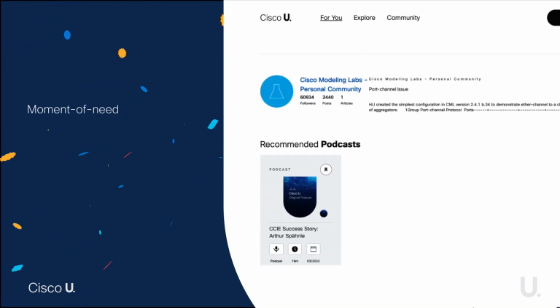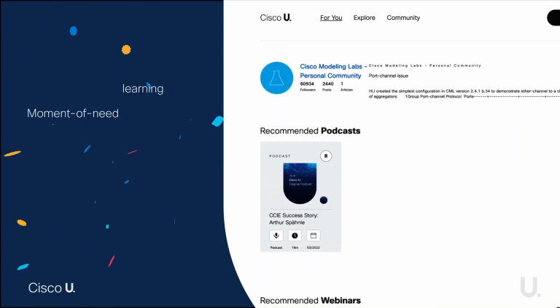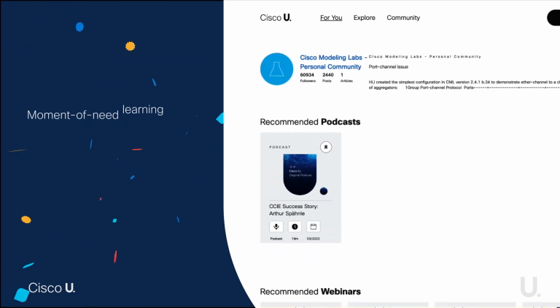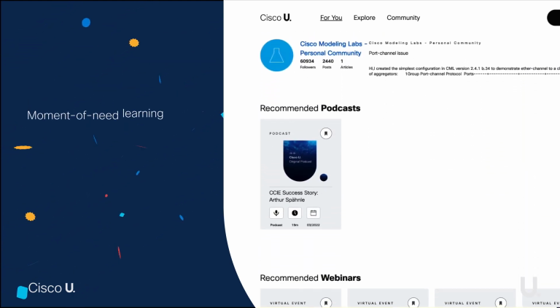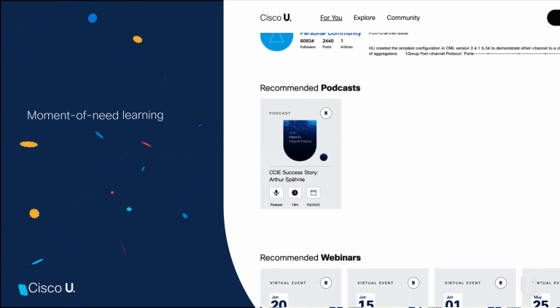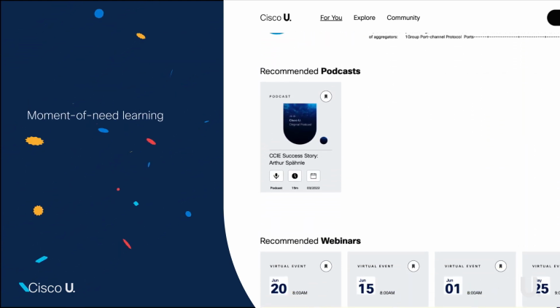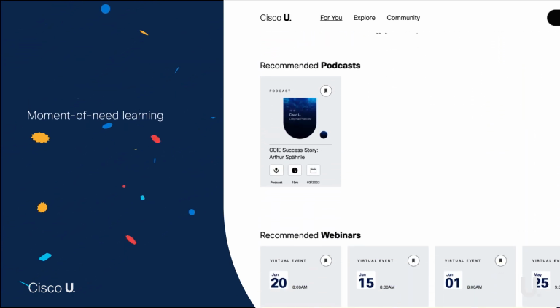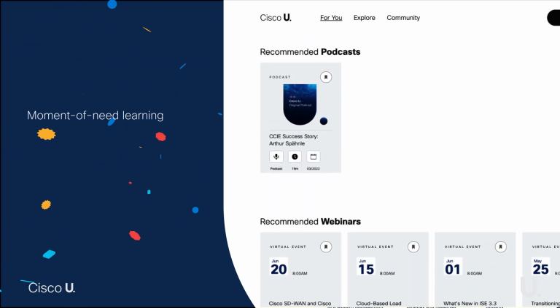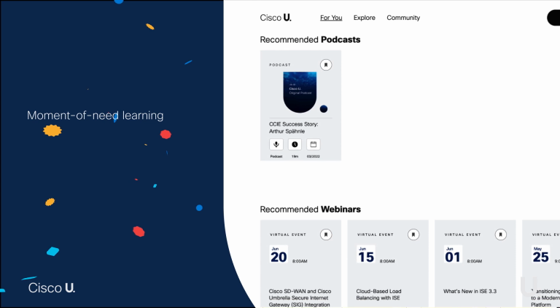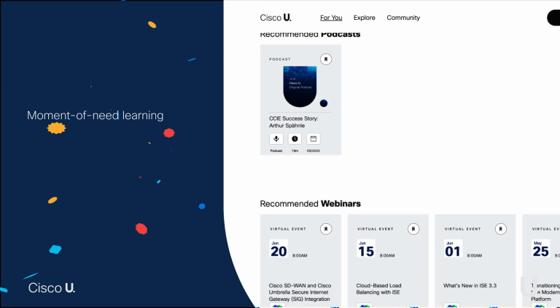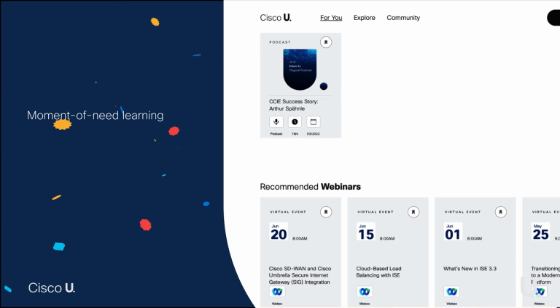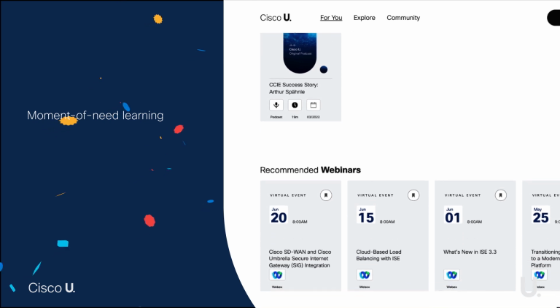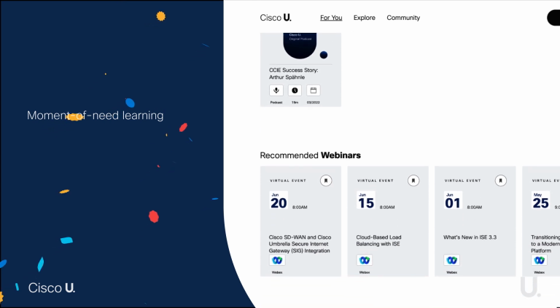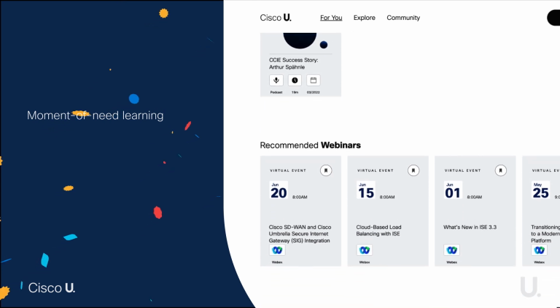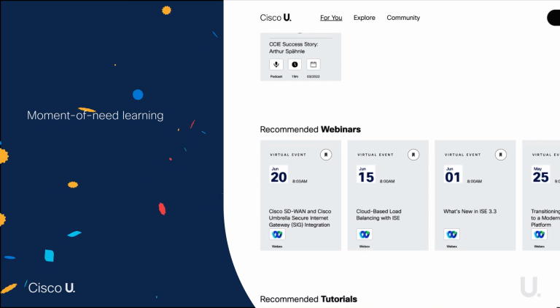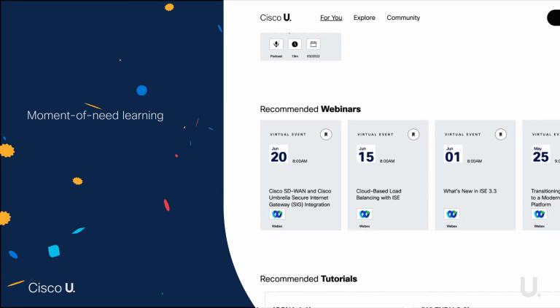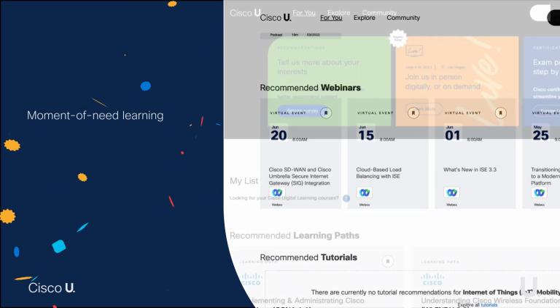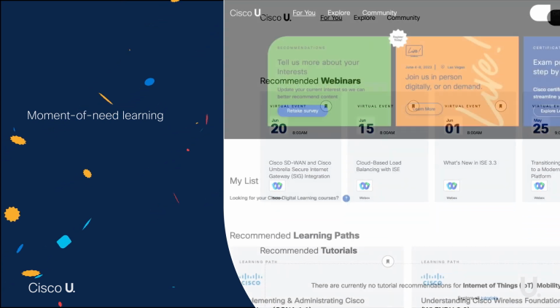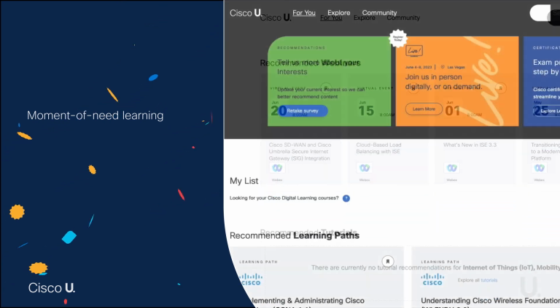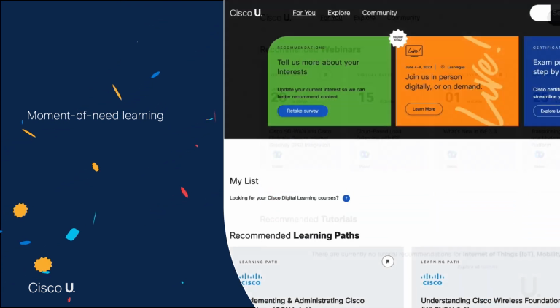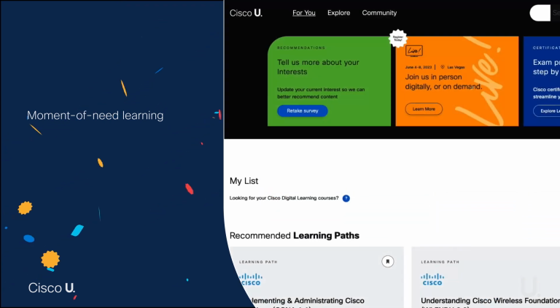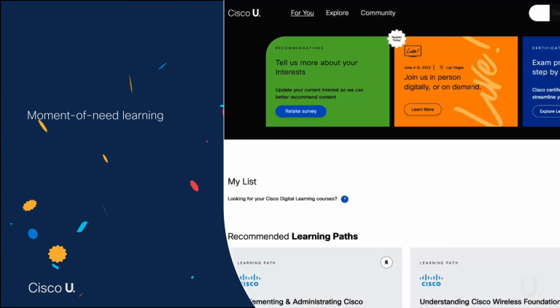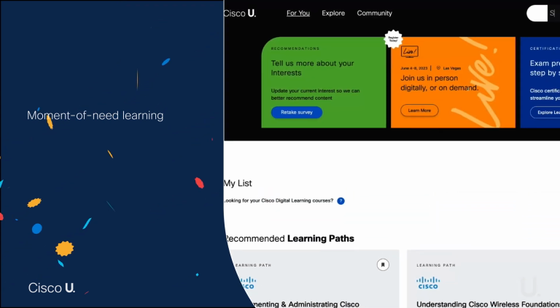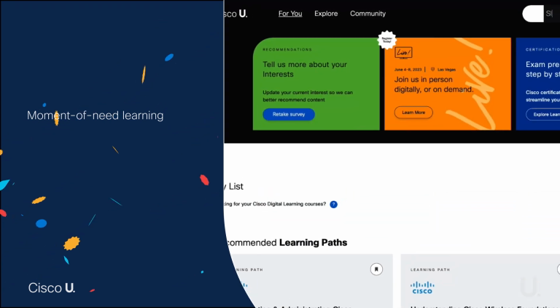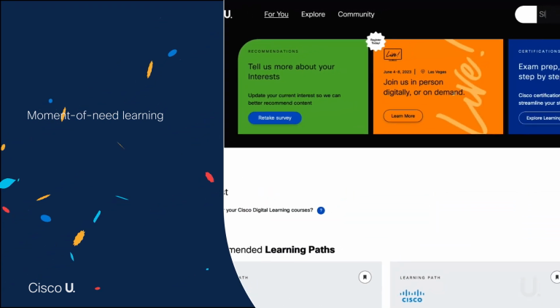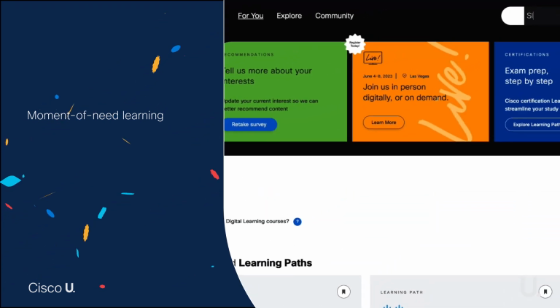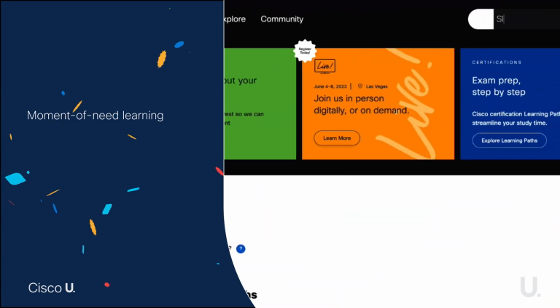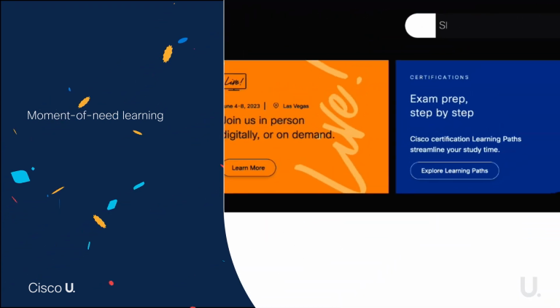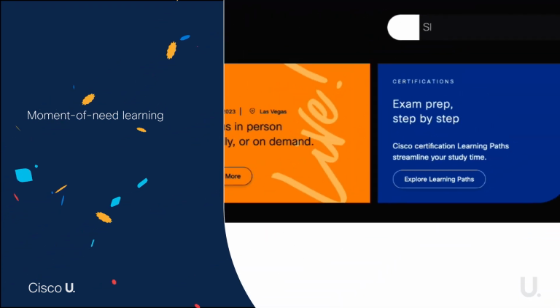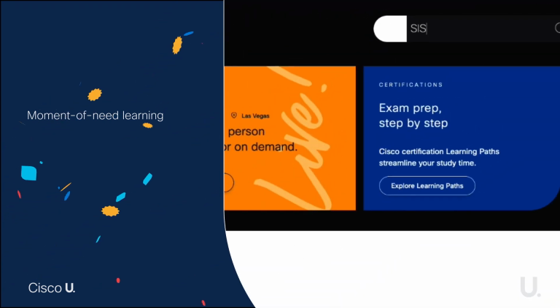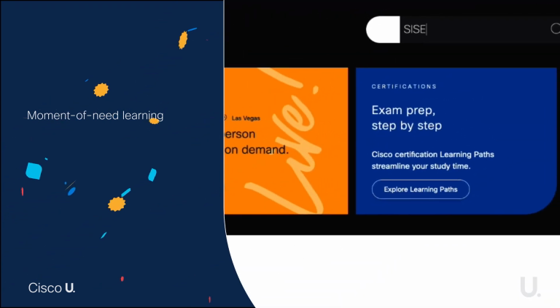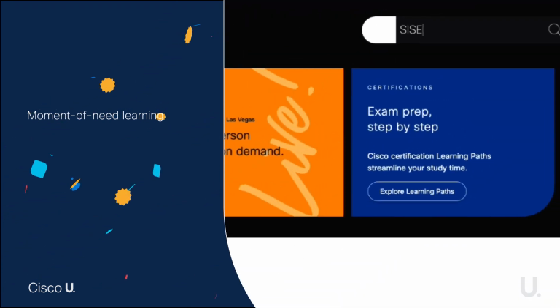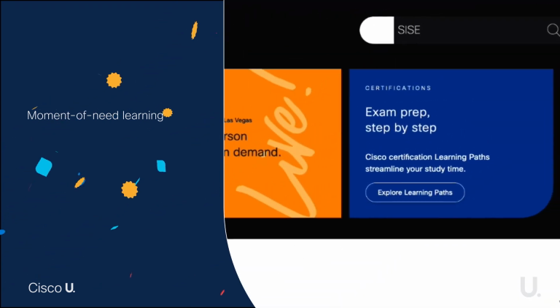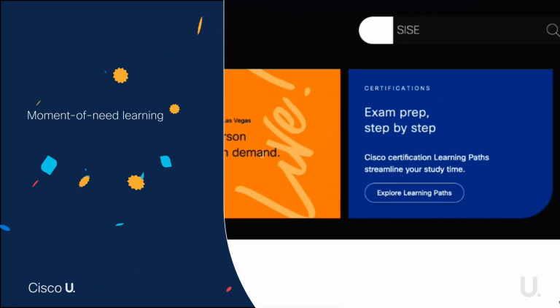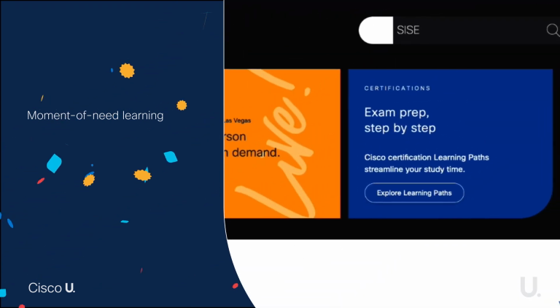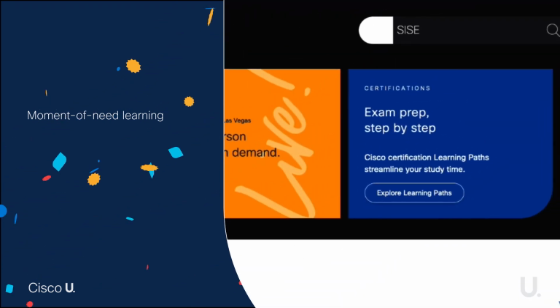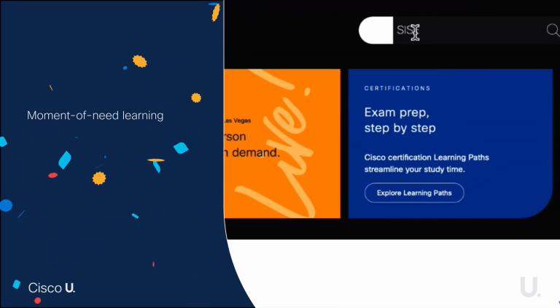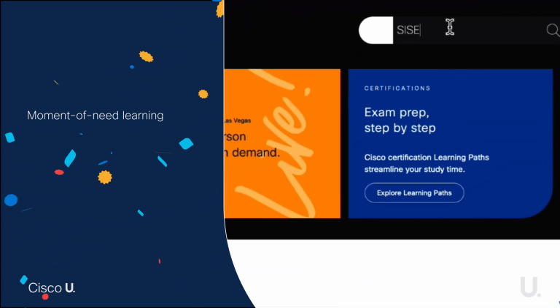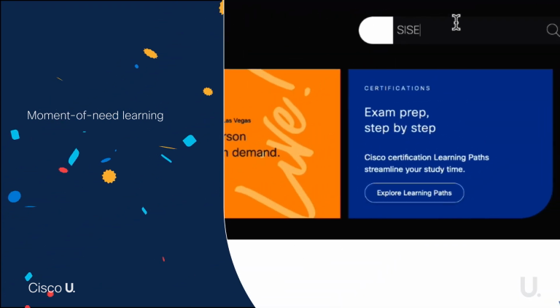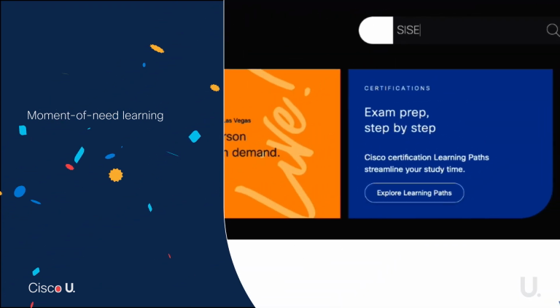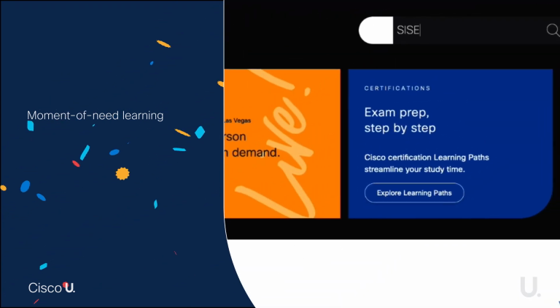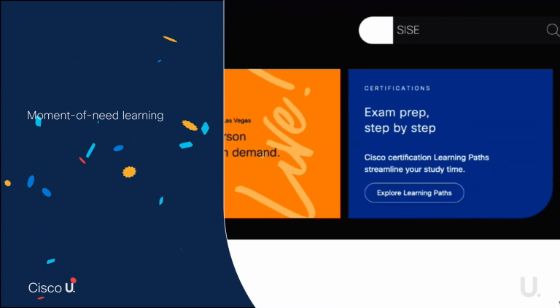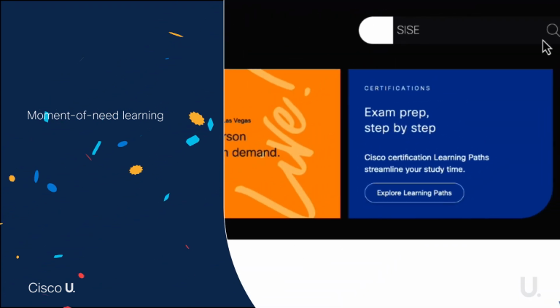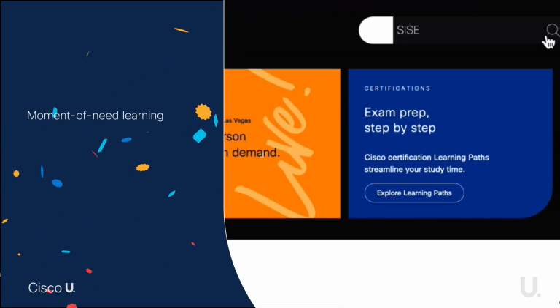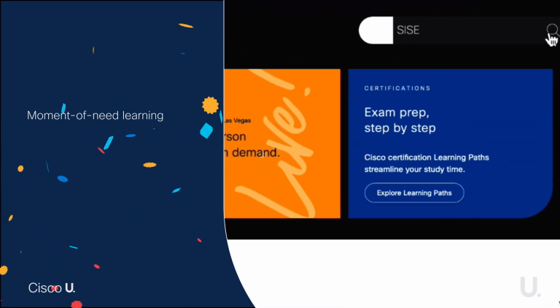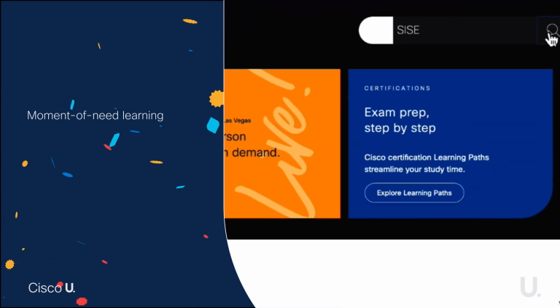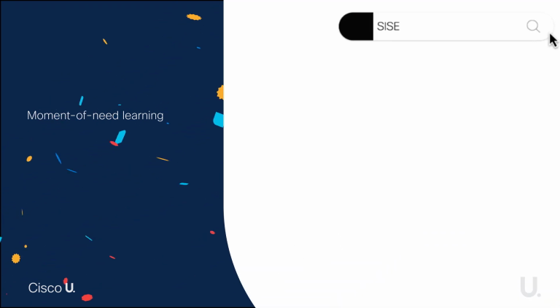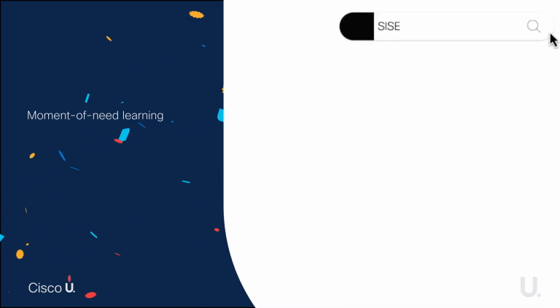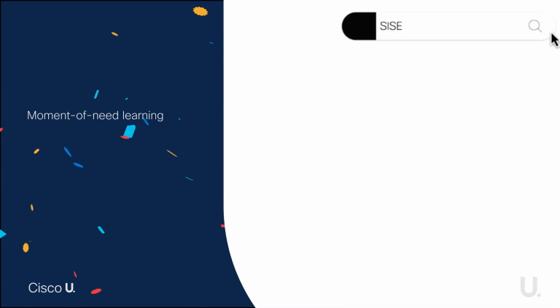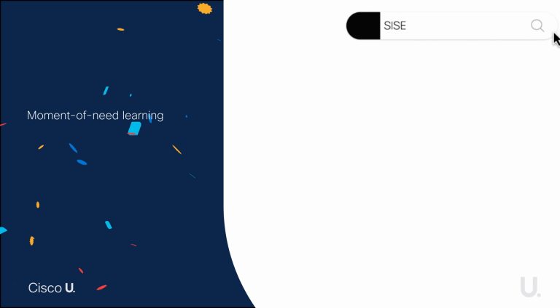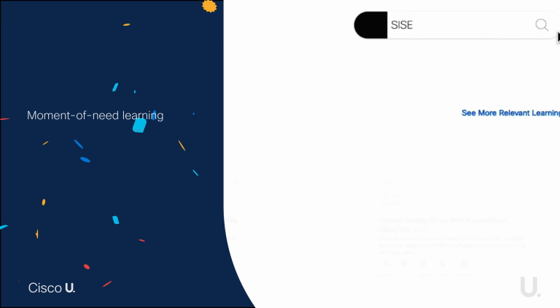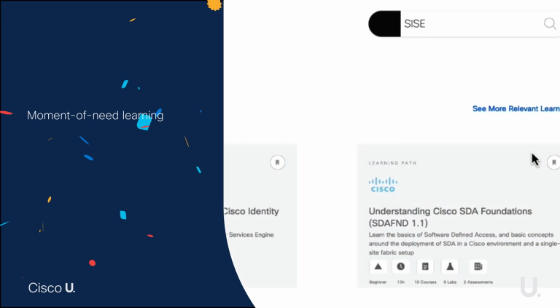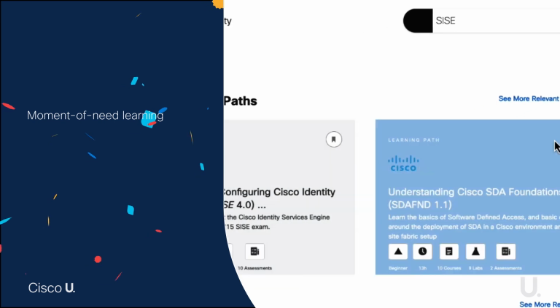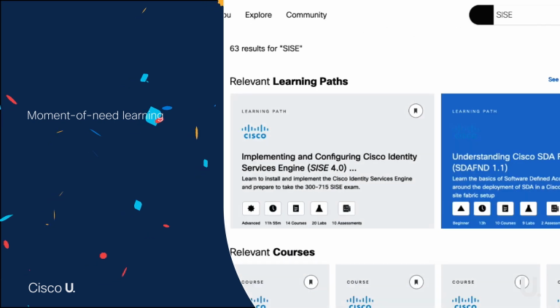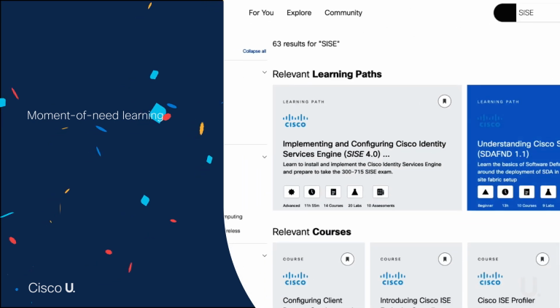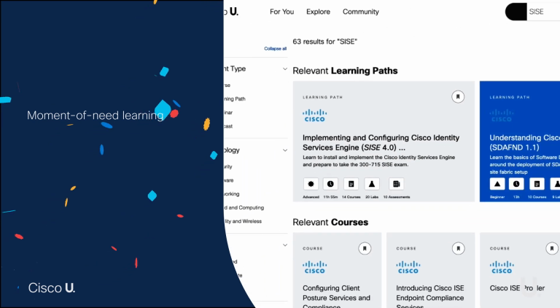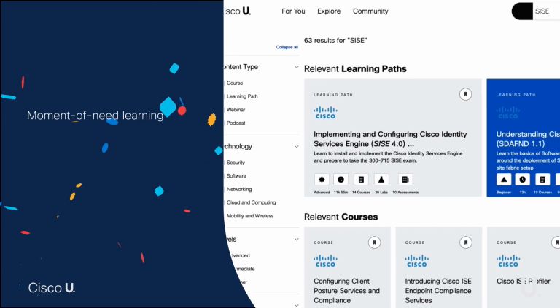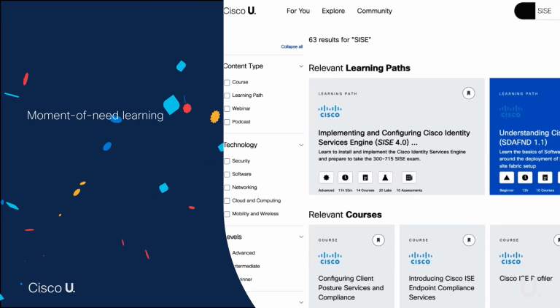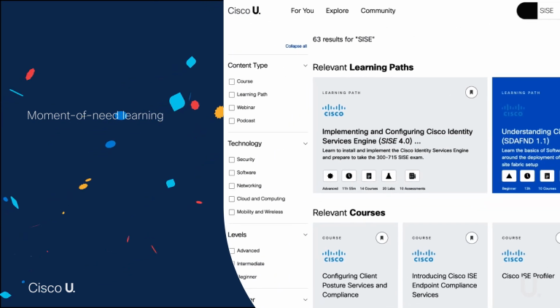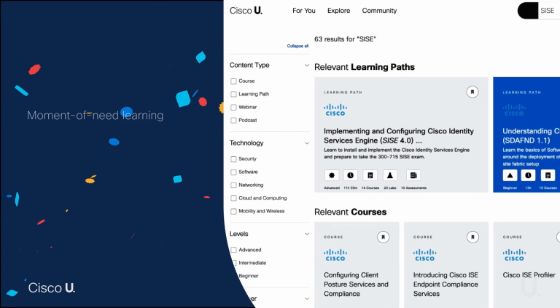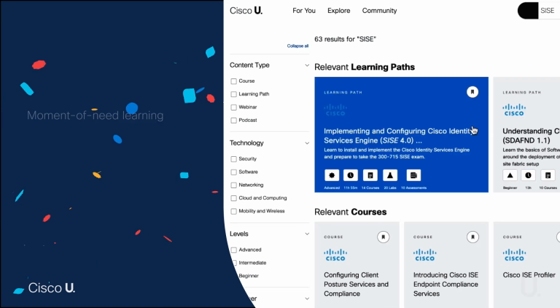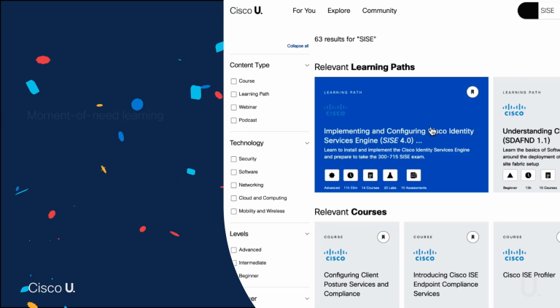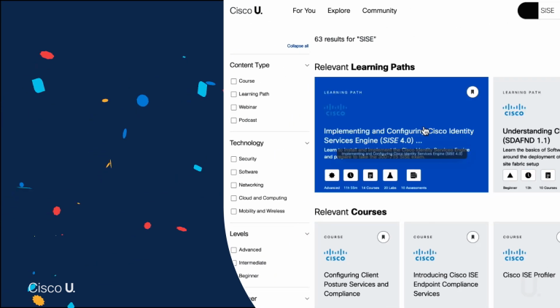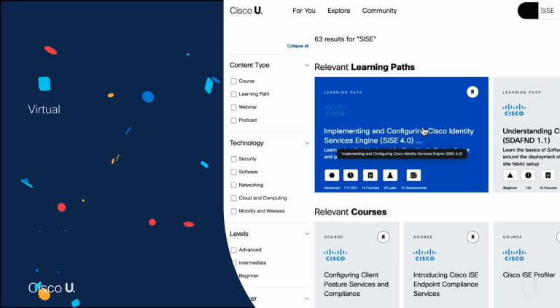Modularized moment-of-need learning surfaces quickly in Cisco U's comprehensive search to help your team troubleshoot fast and reduce downtime.